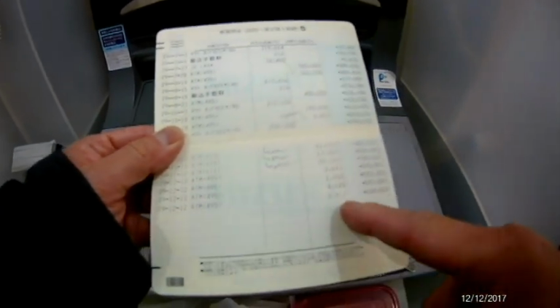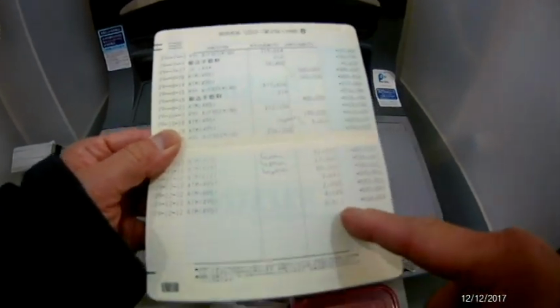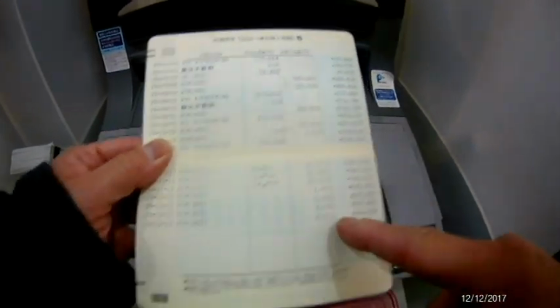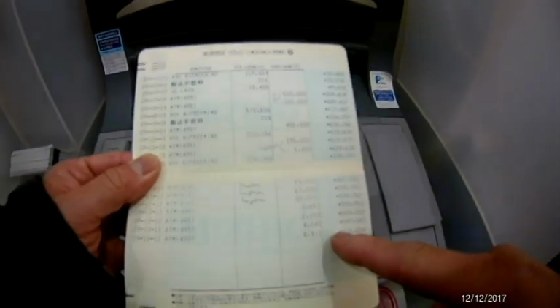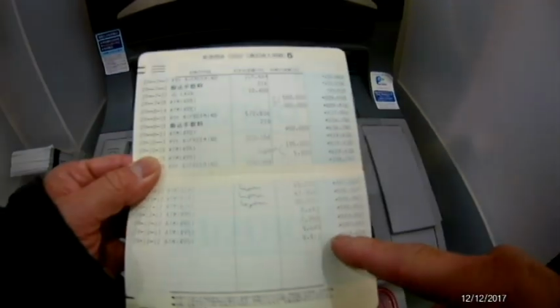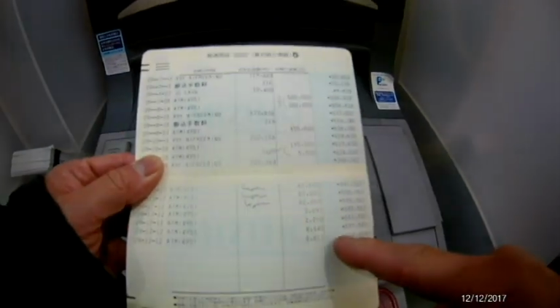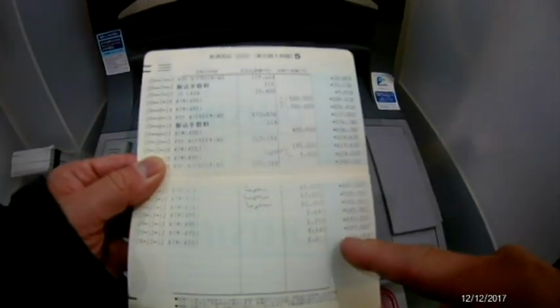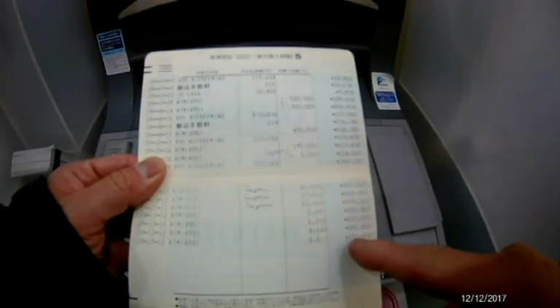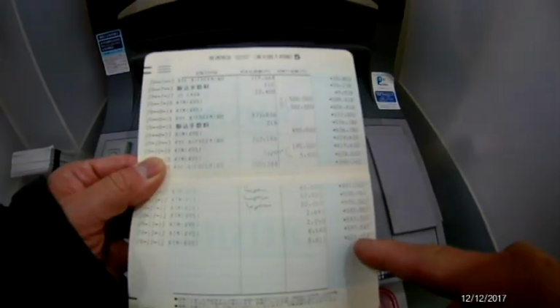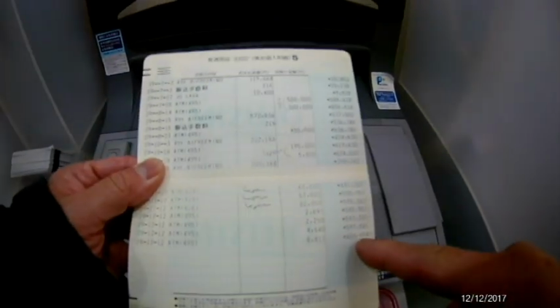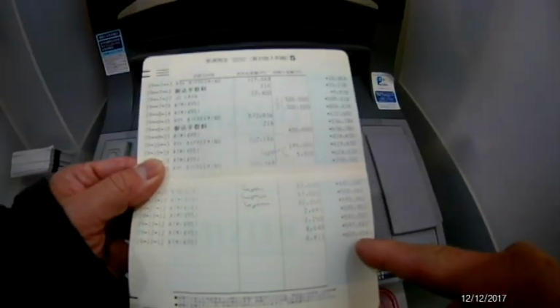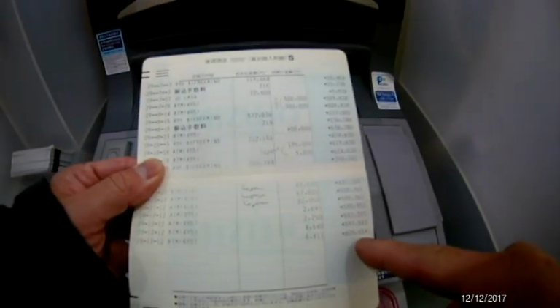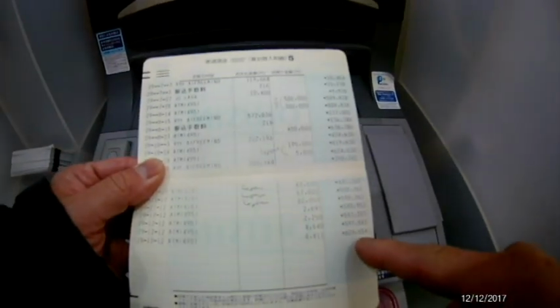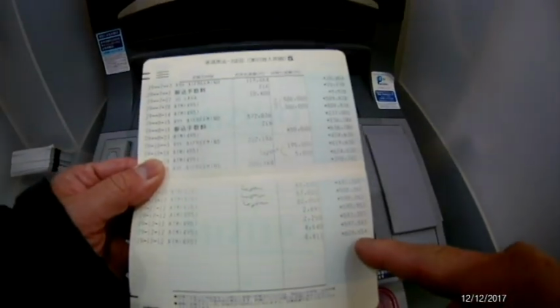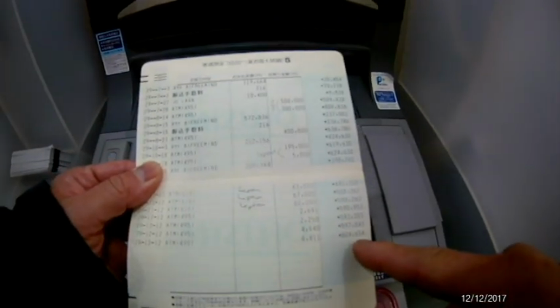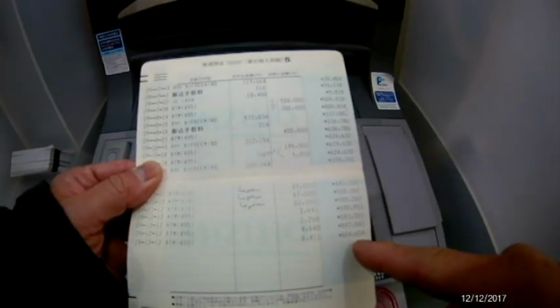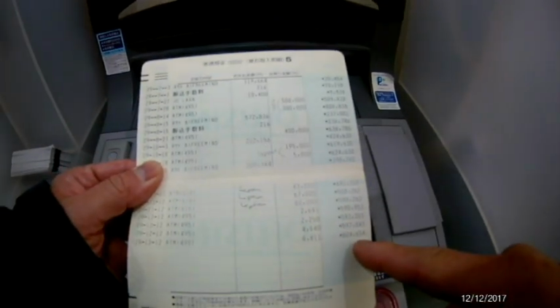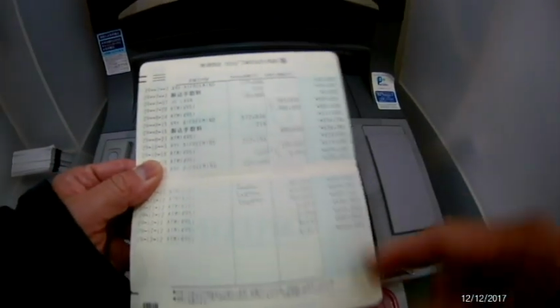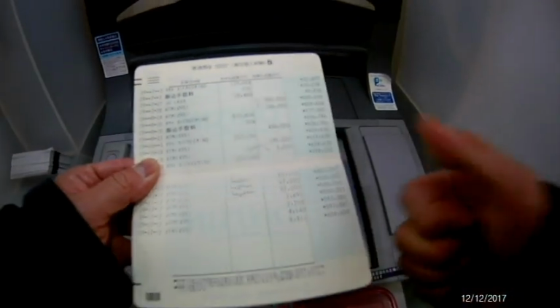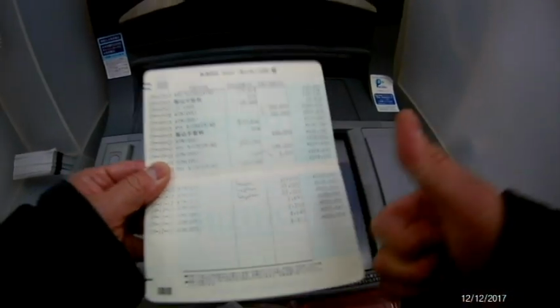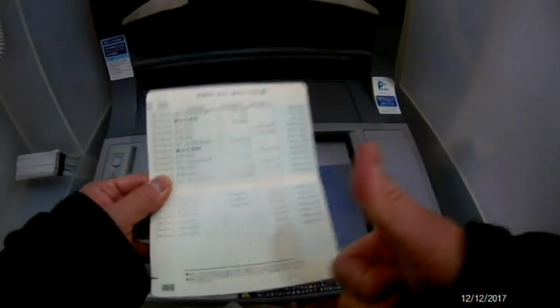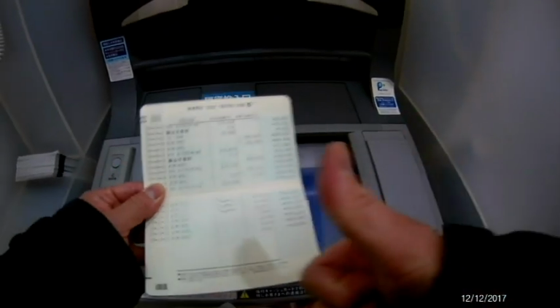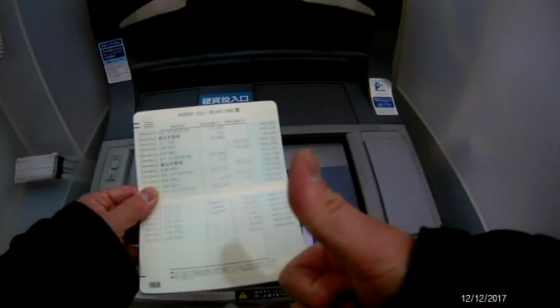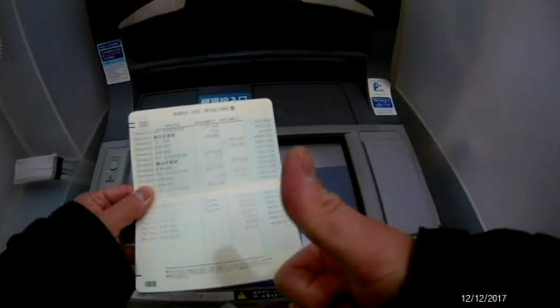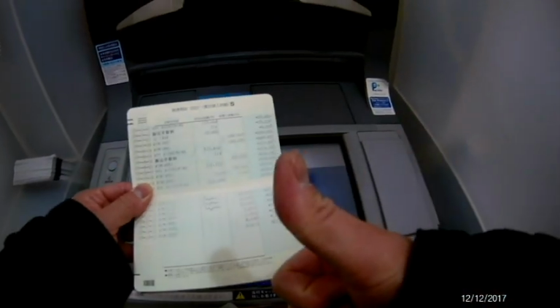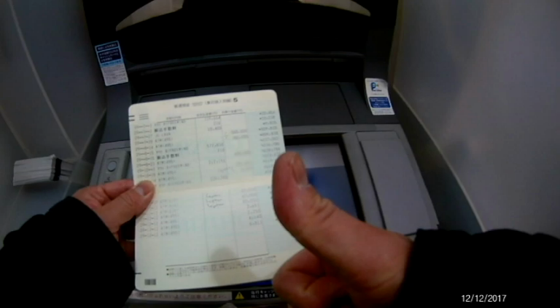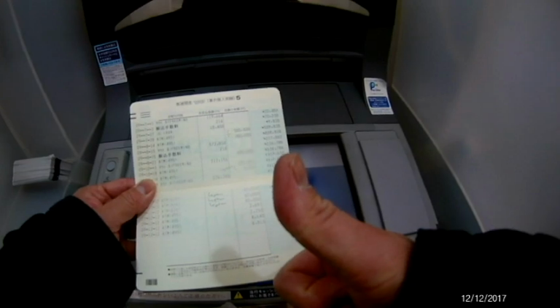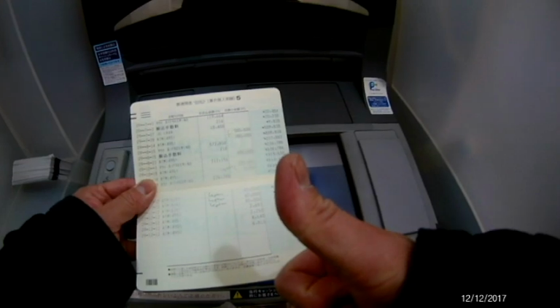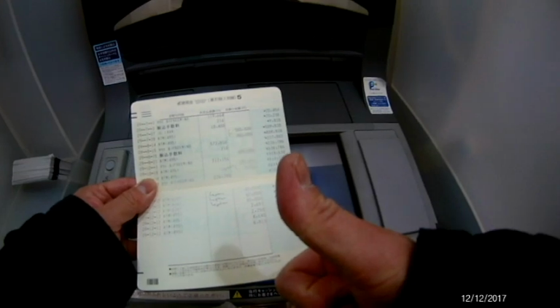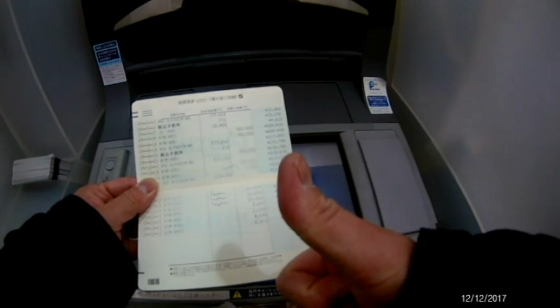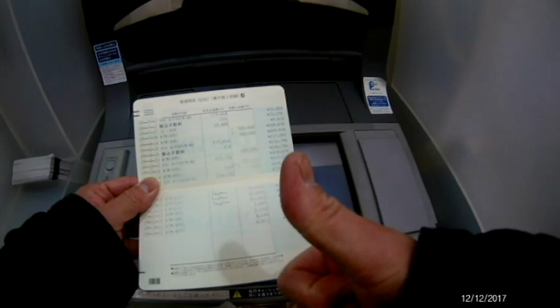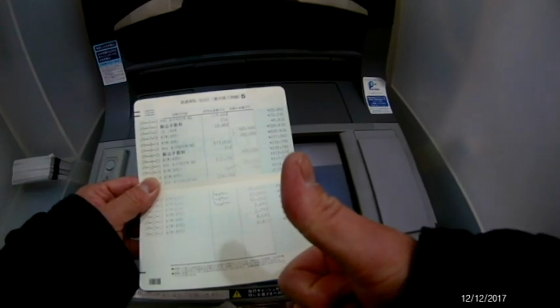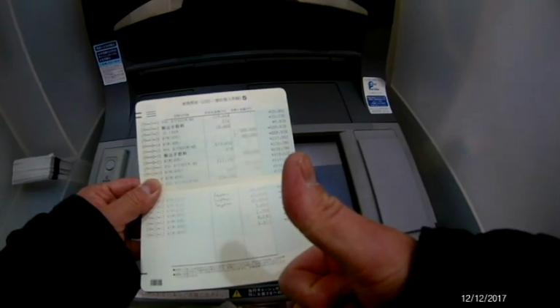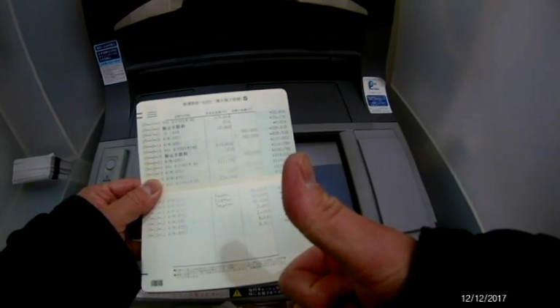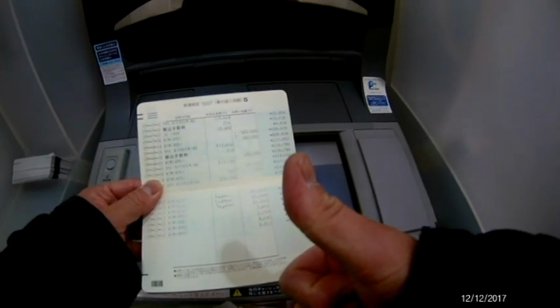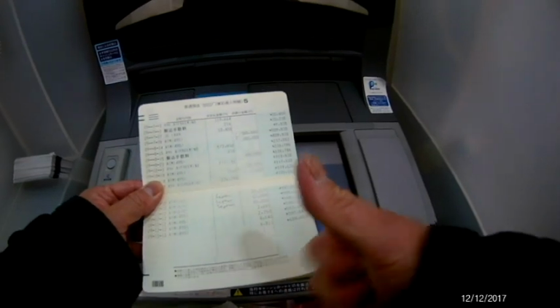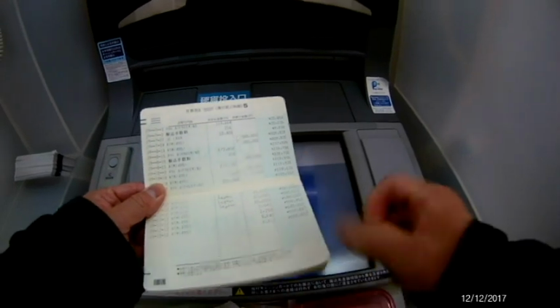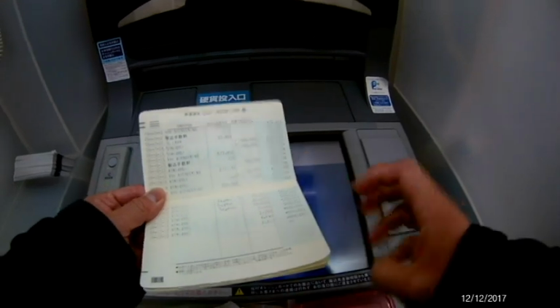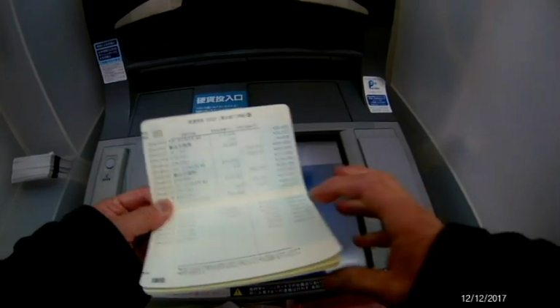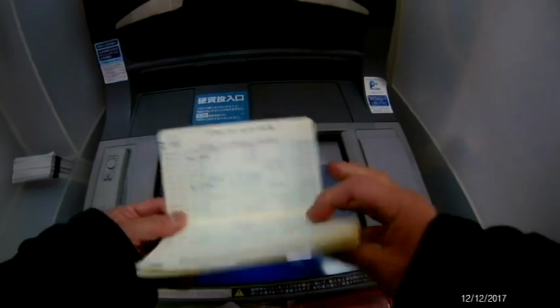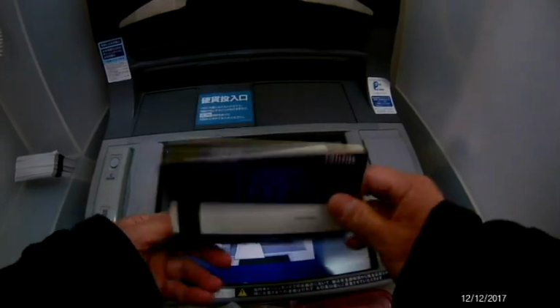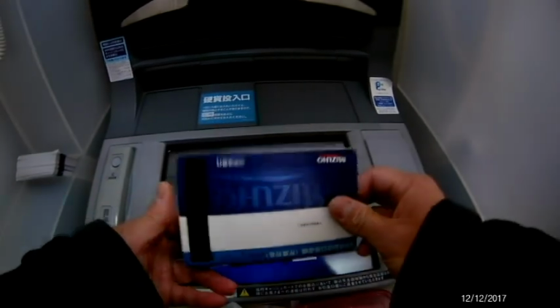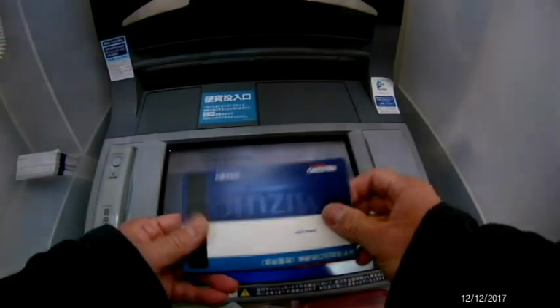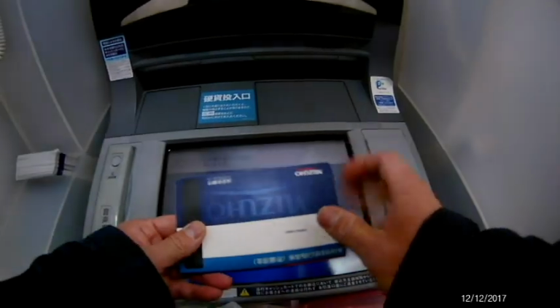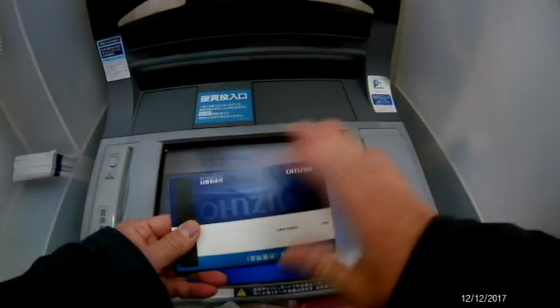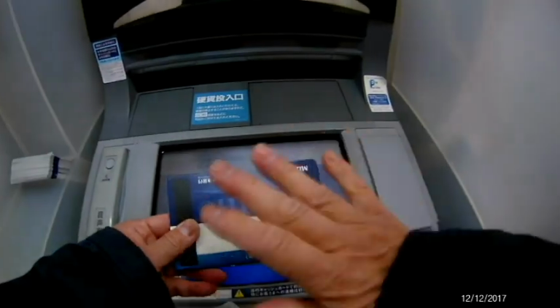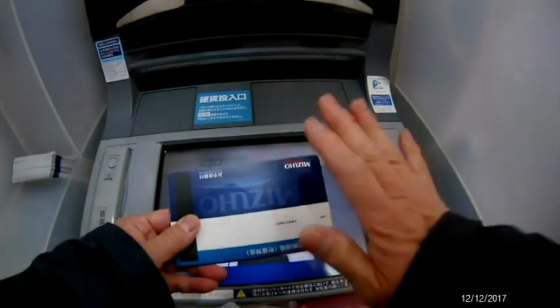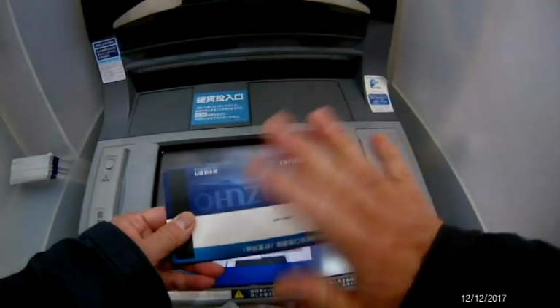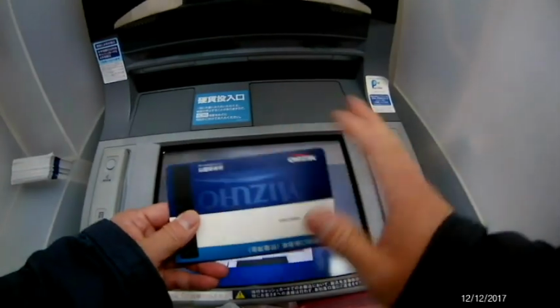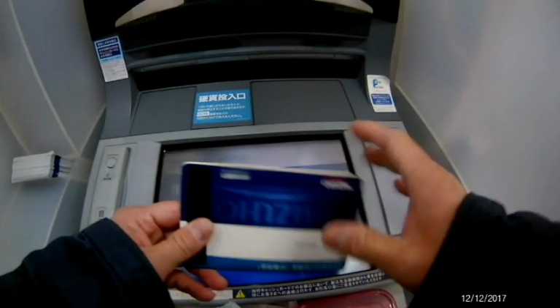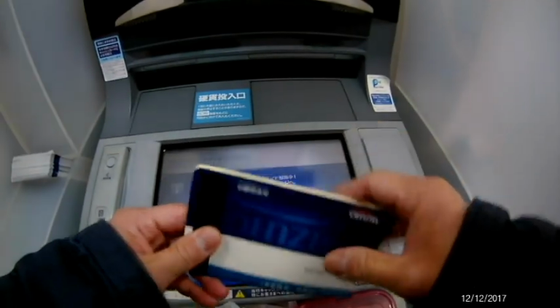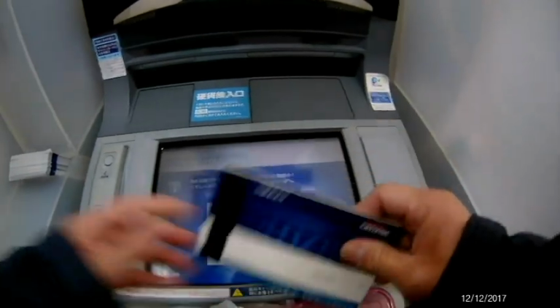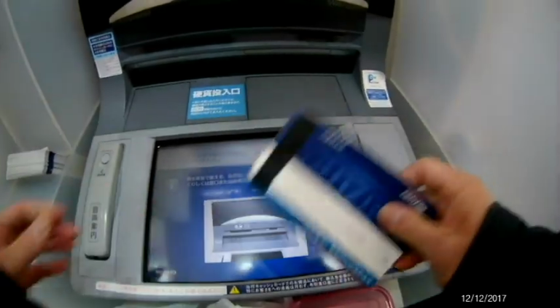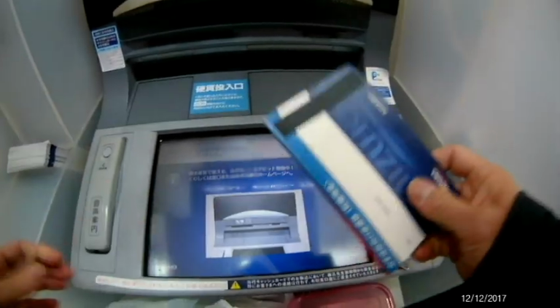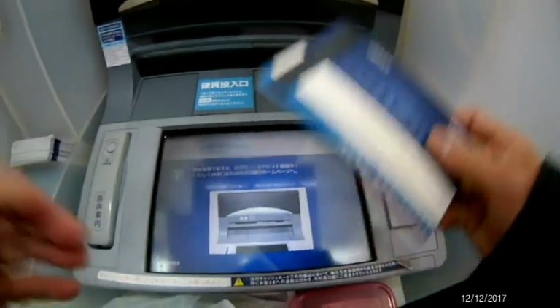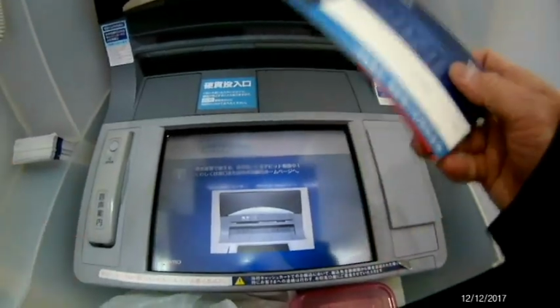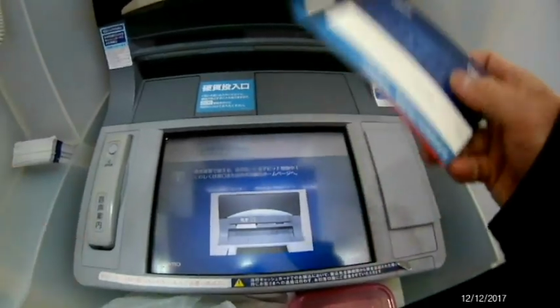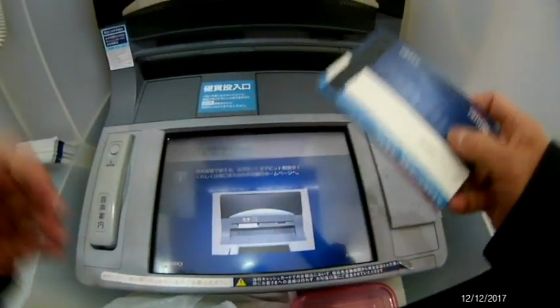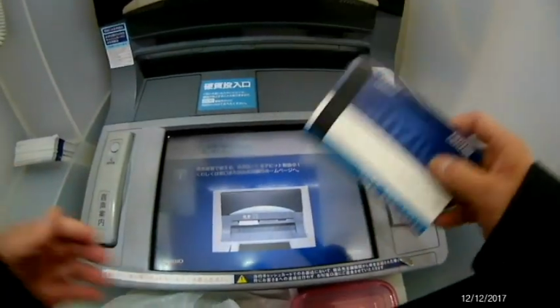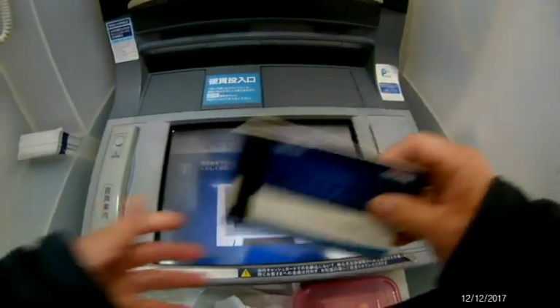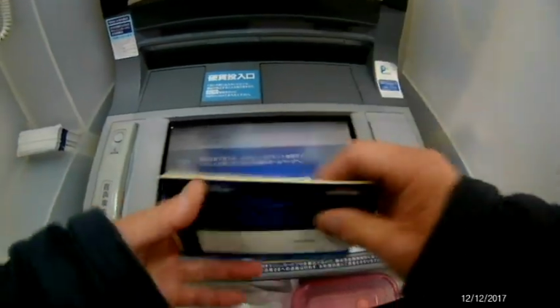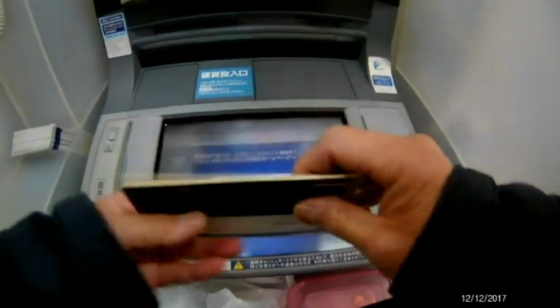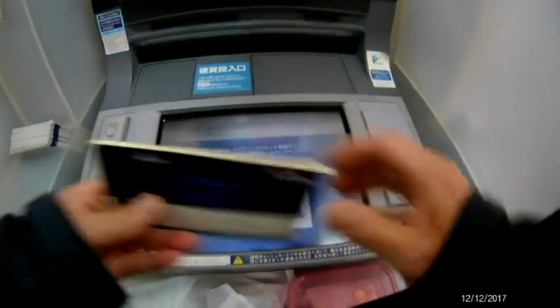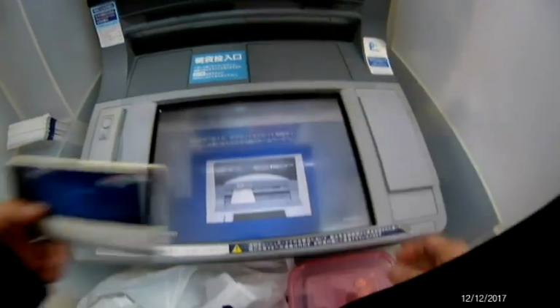And that's how to deposit coins at a Japanese ATM machine. Thanks for watching, guys.